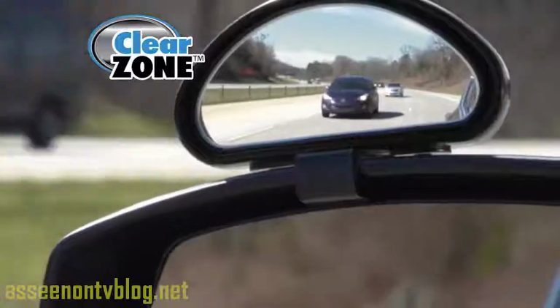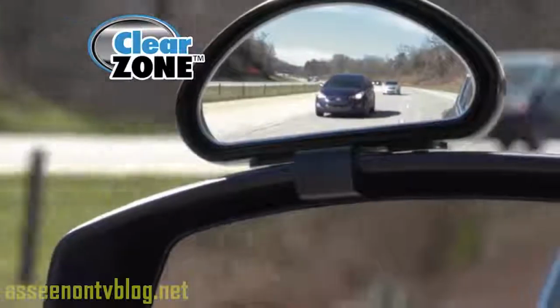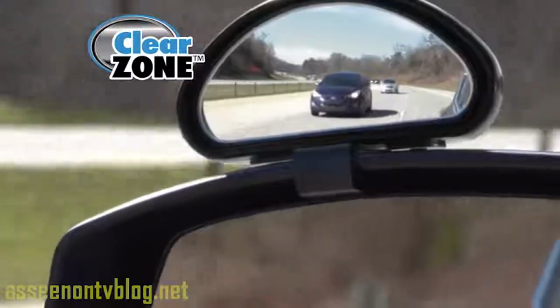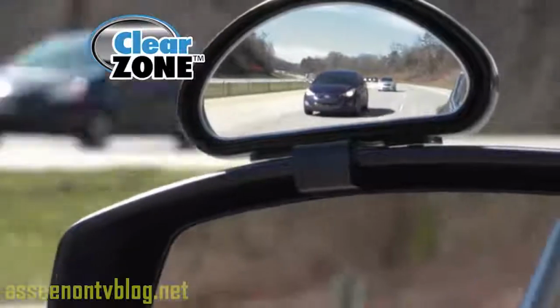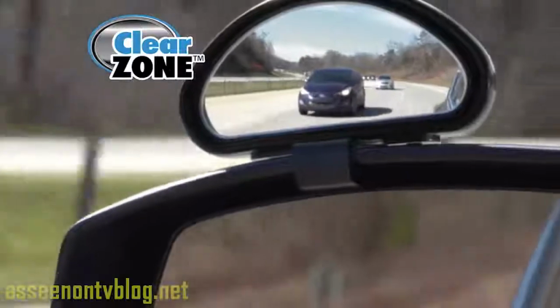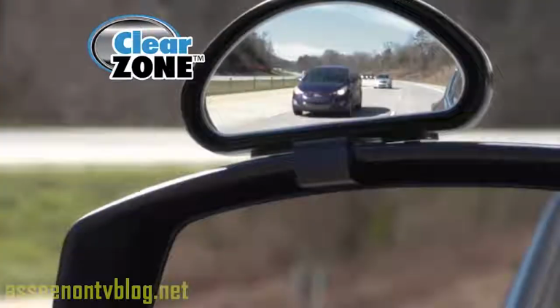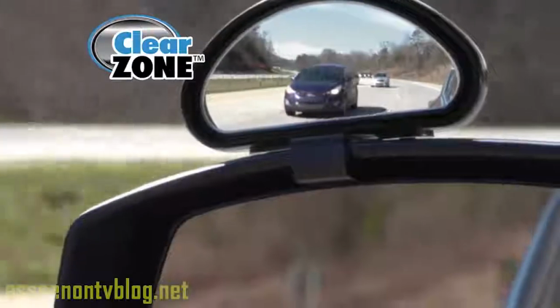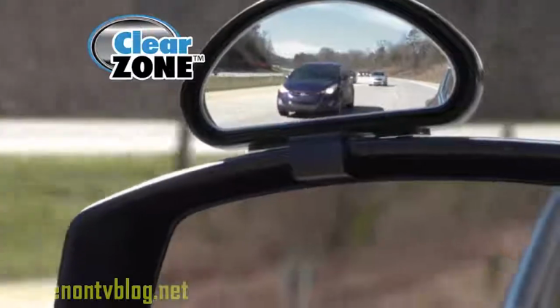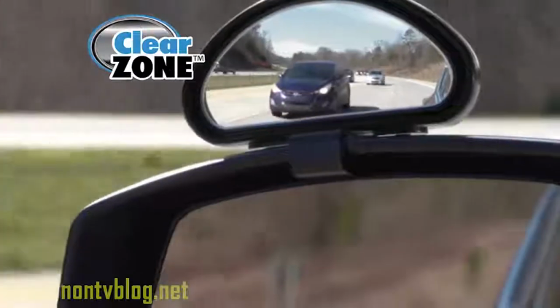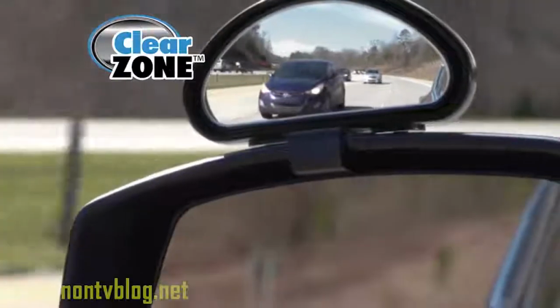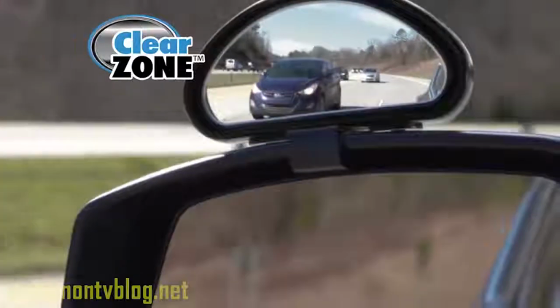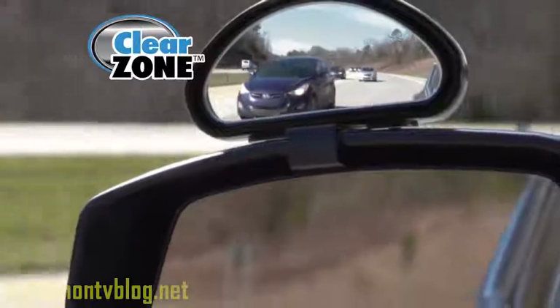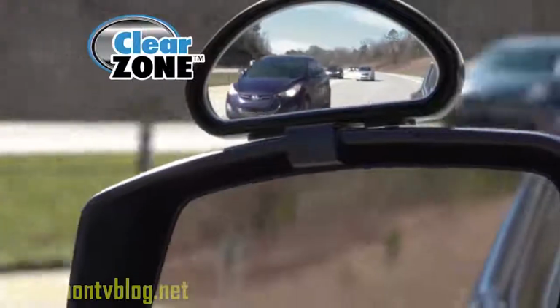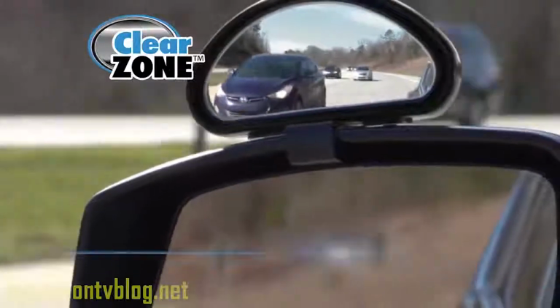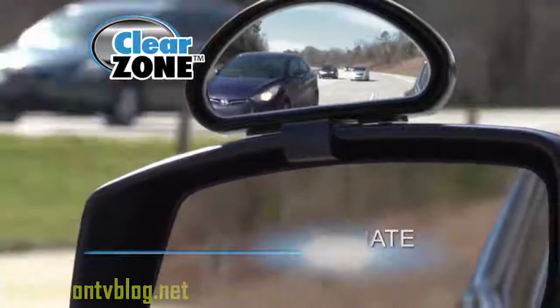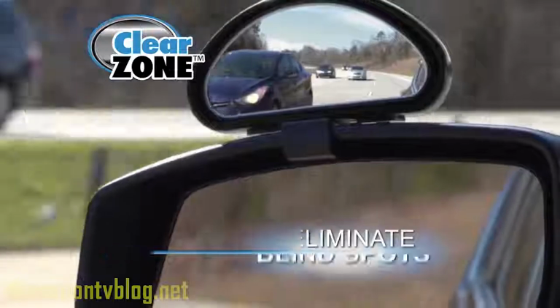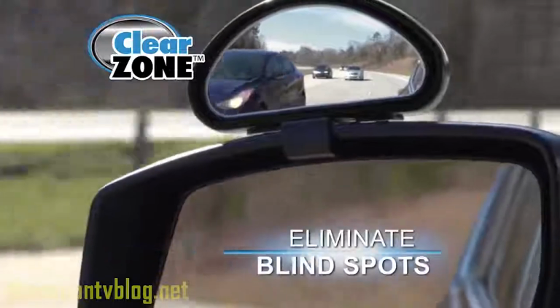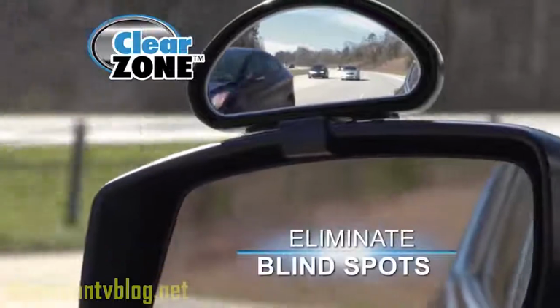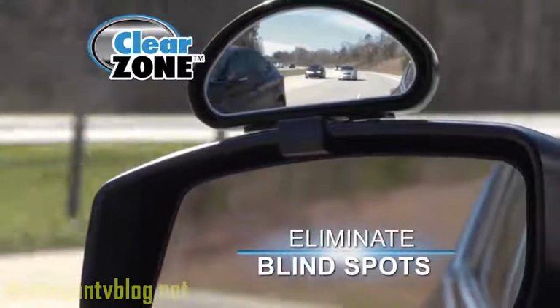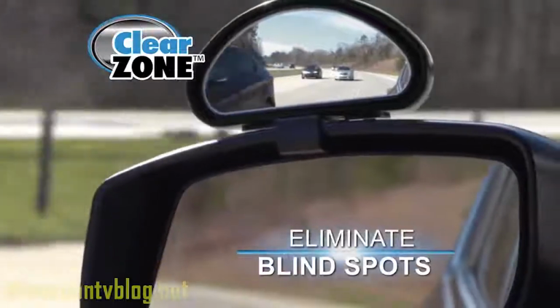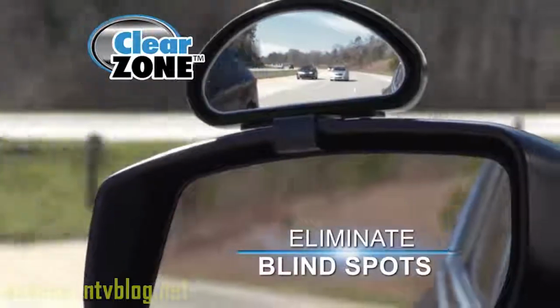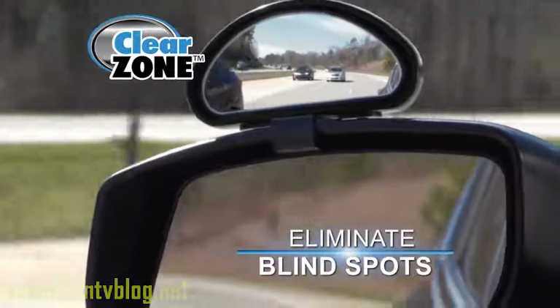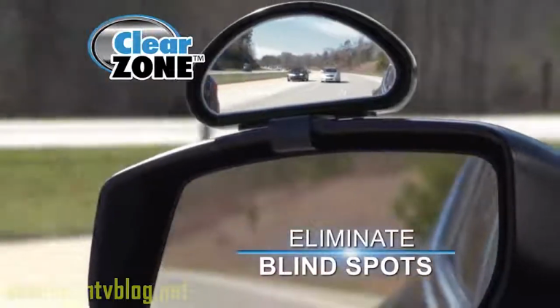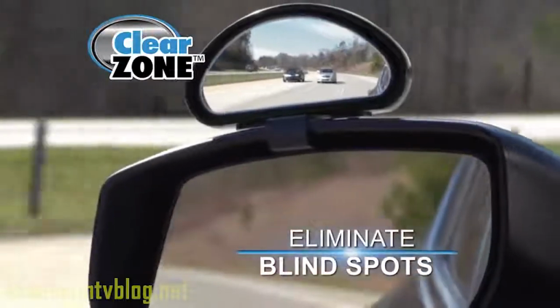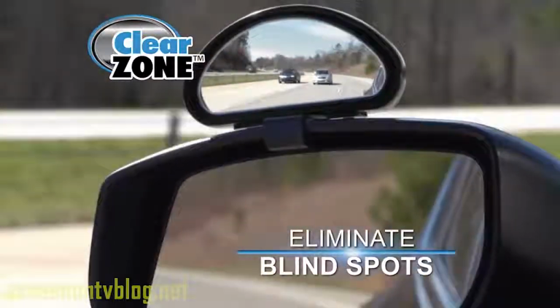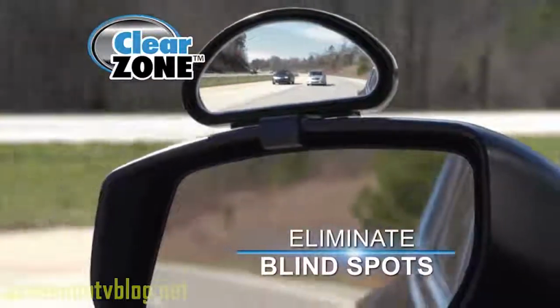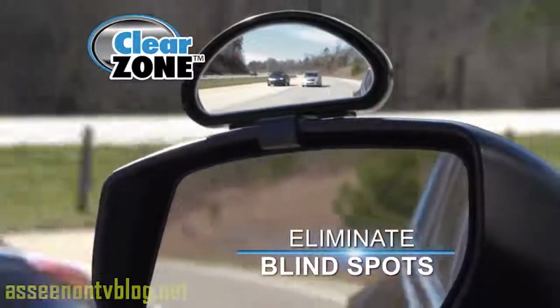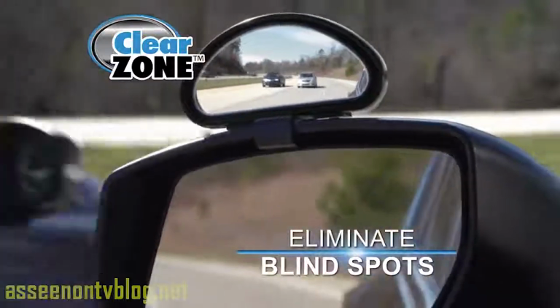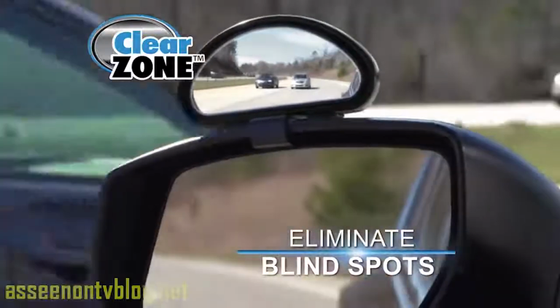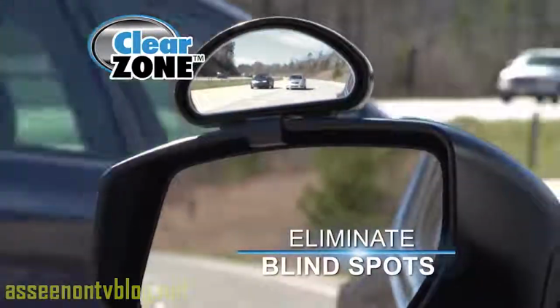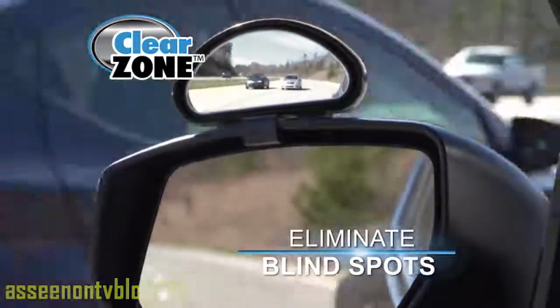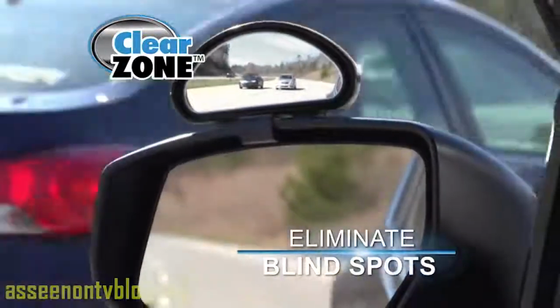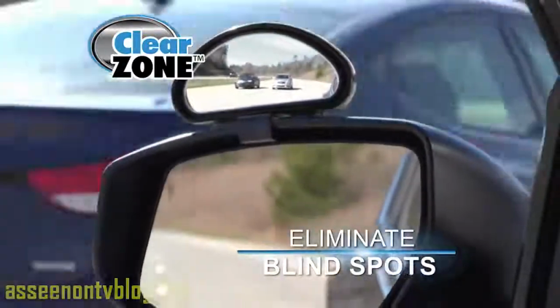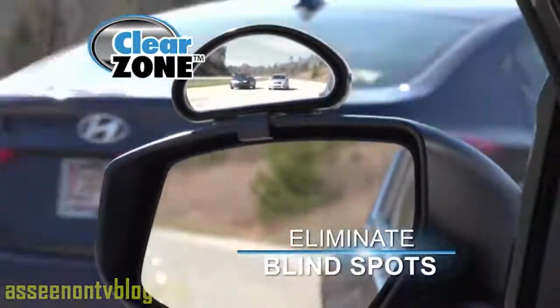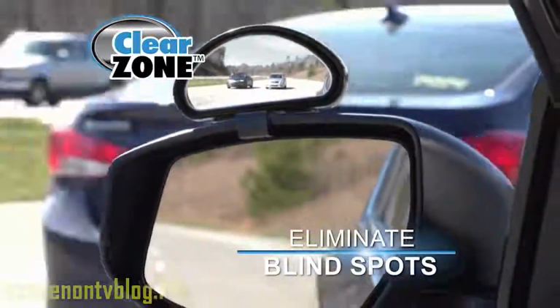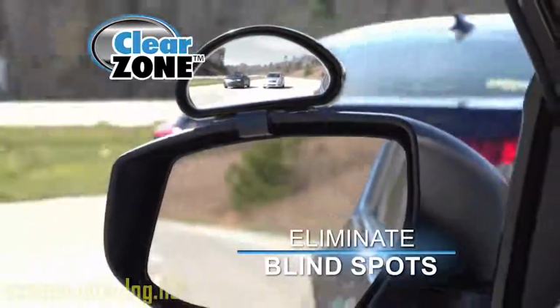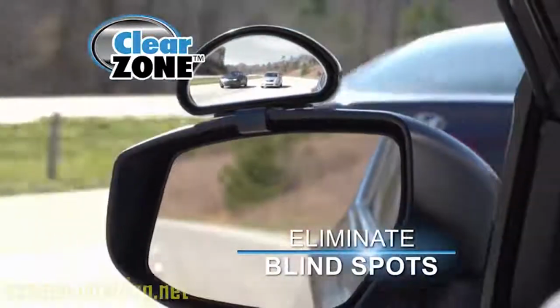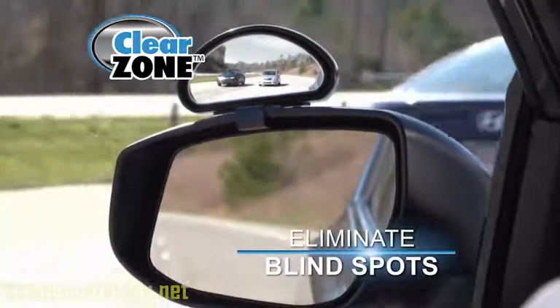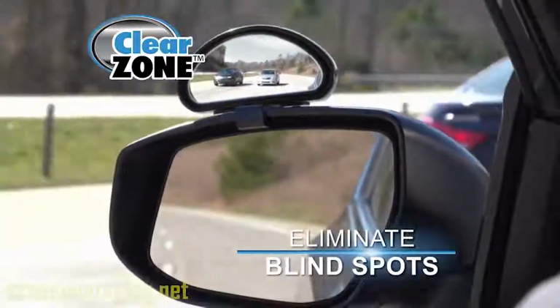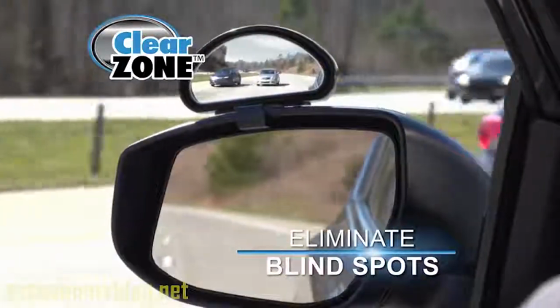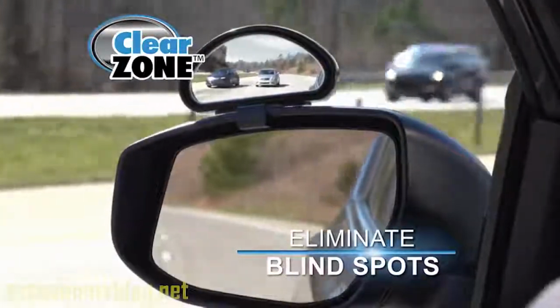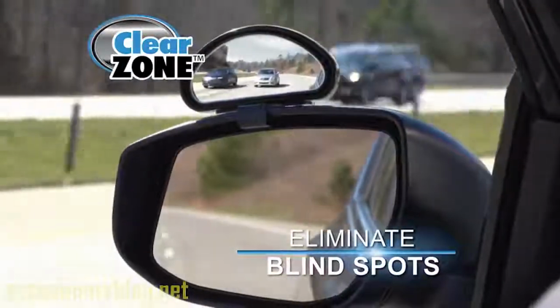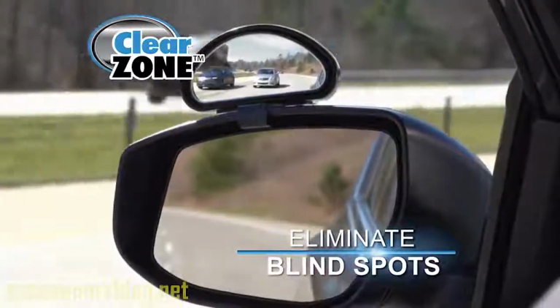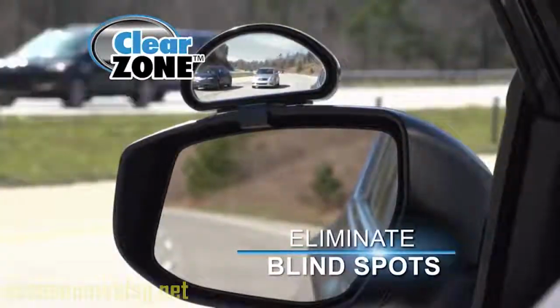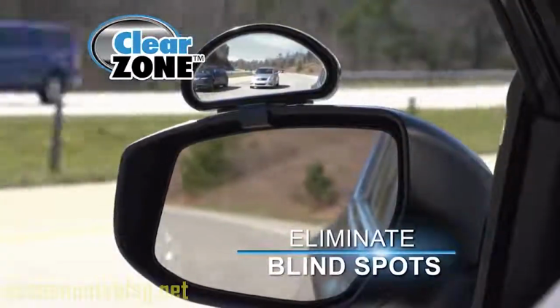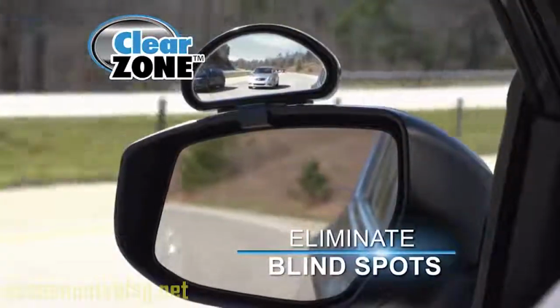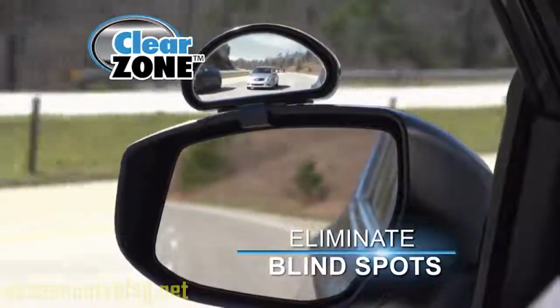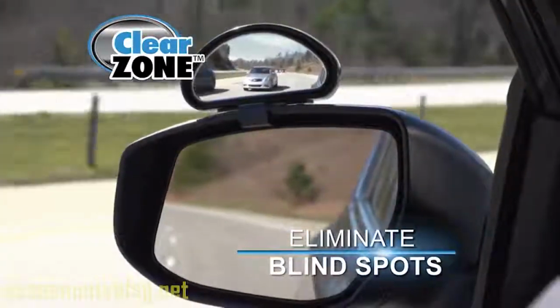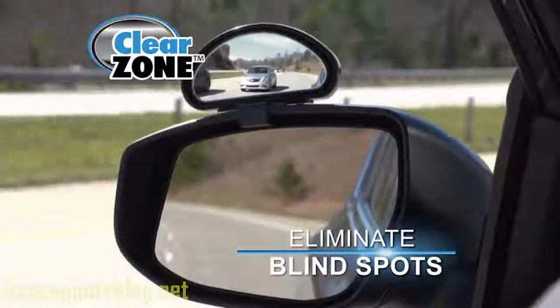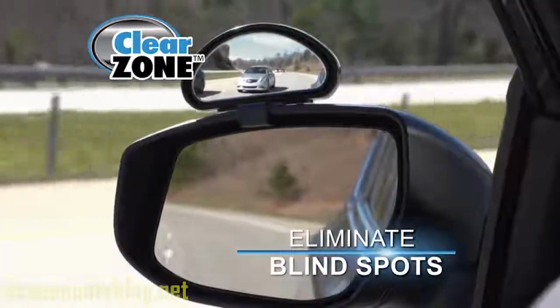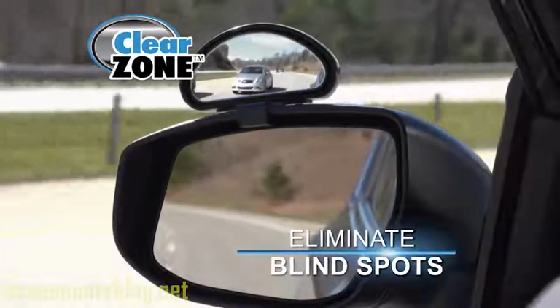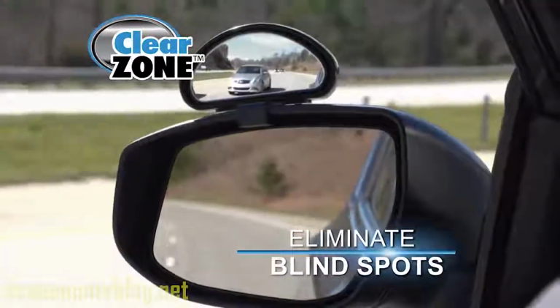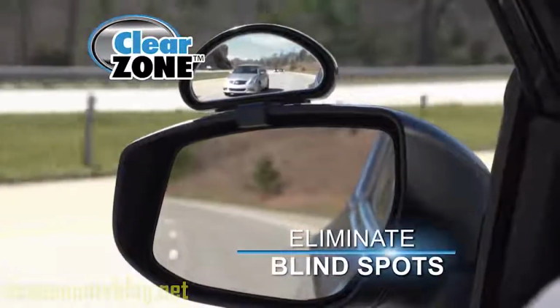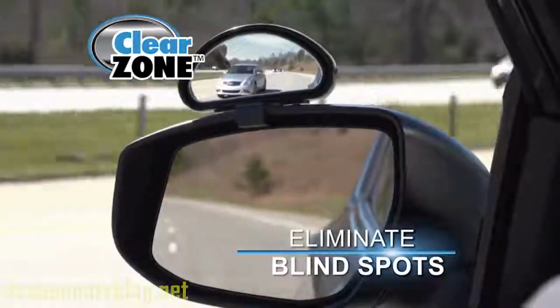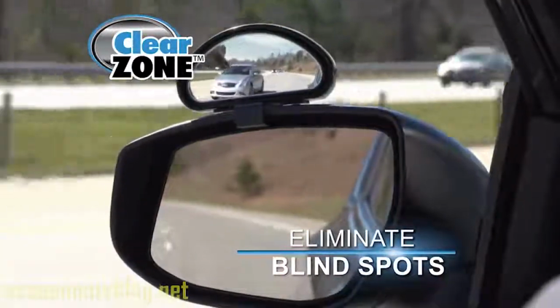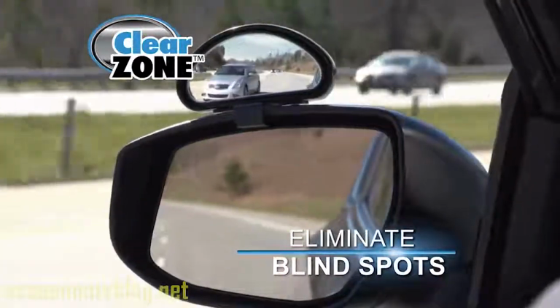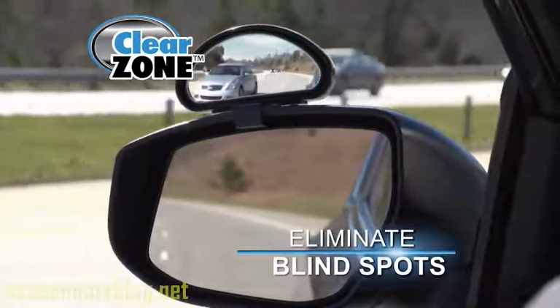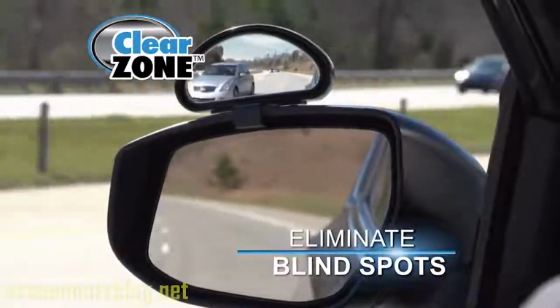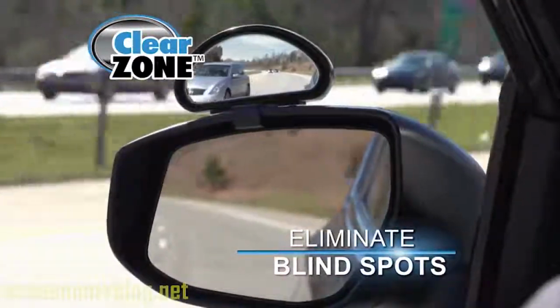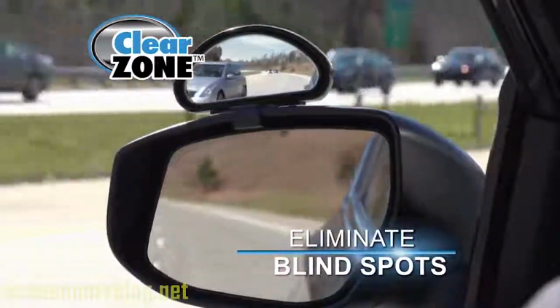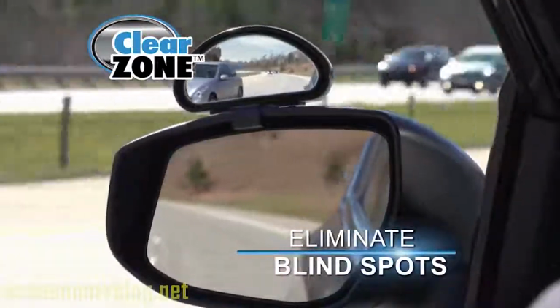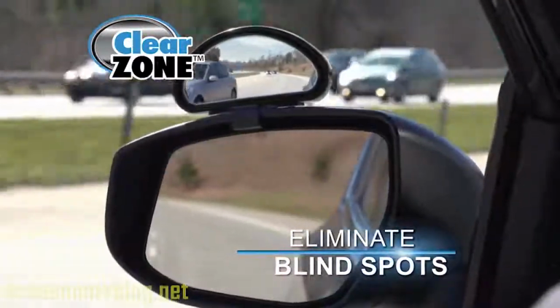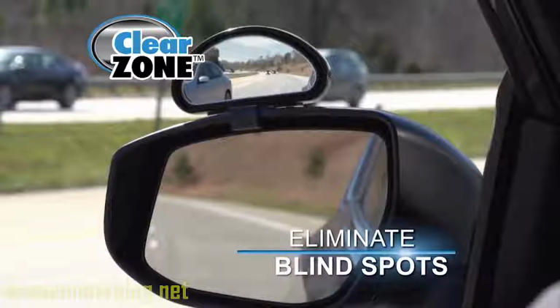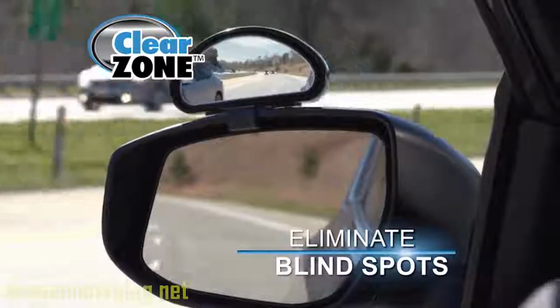Finally, there's Clear Zone — the amazing, fully adjustable wide-angled mirror that virtually eliminates blind spots around your truck or car.